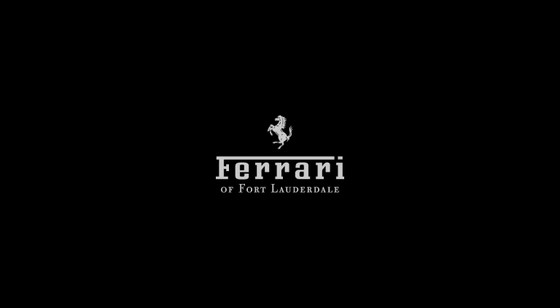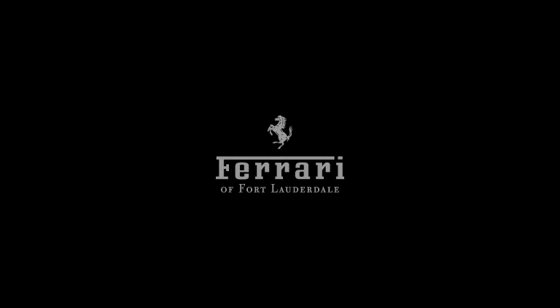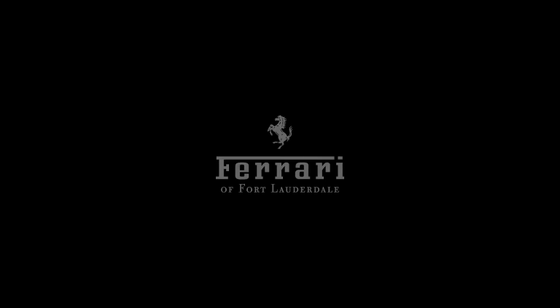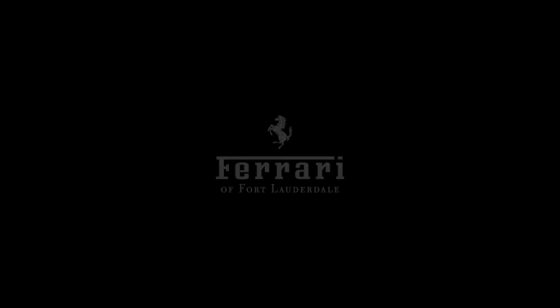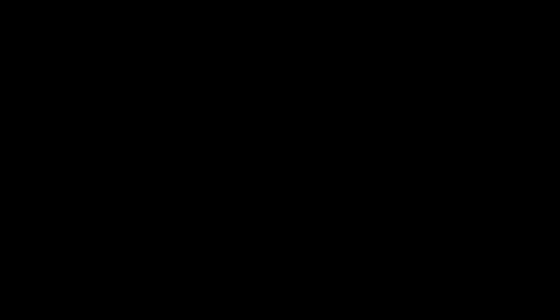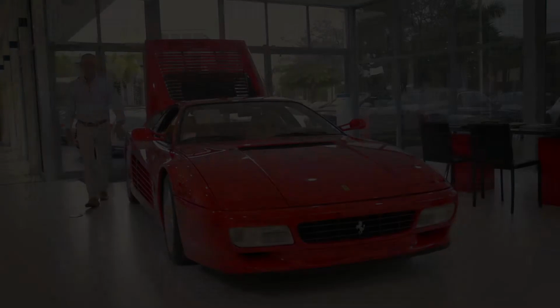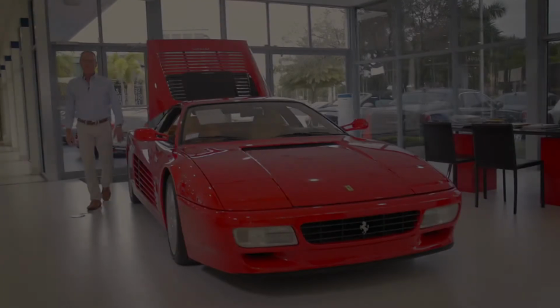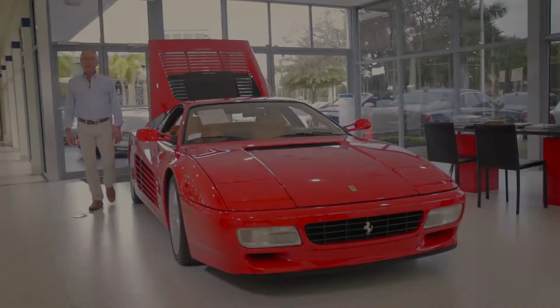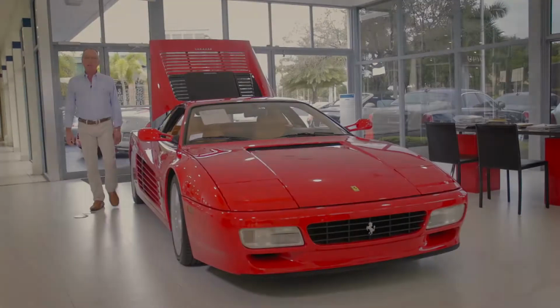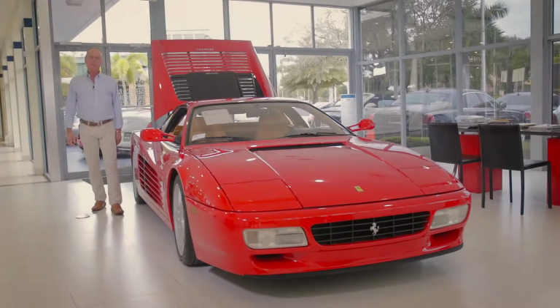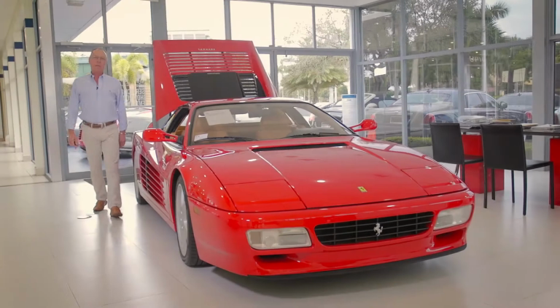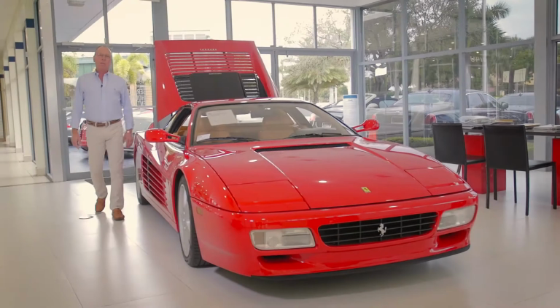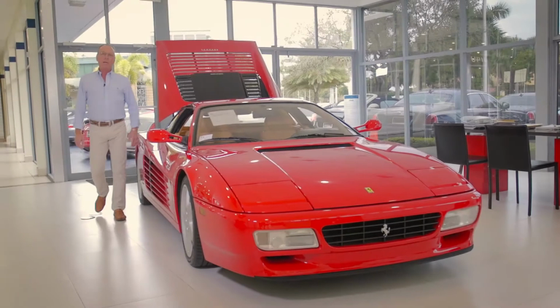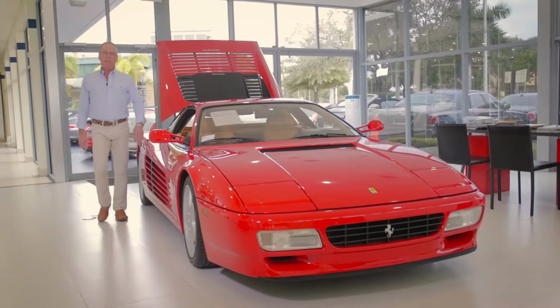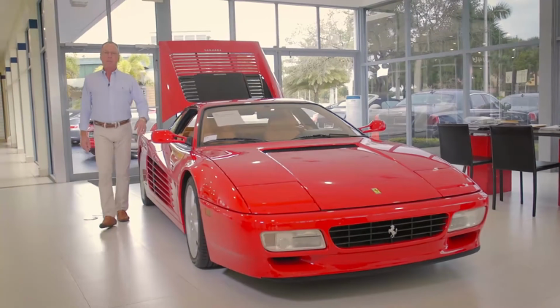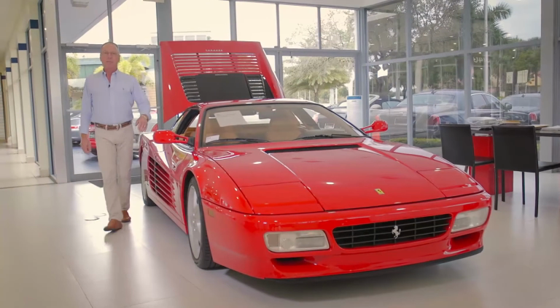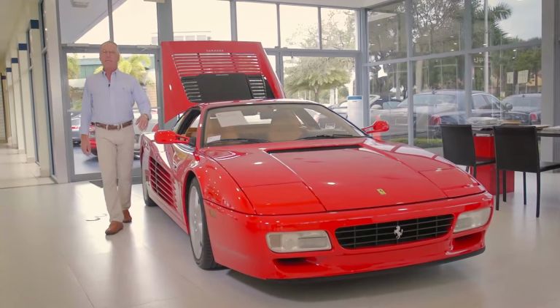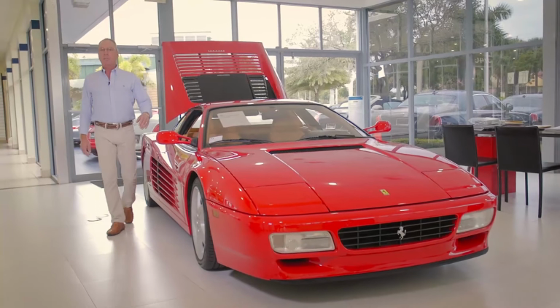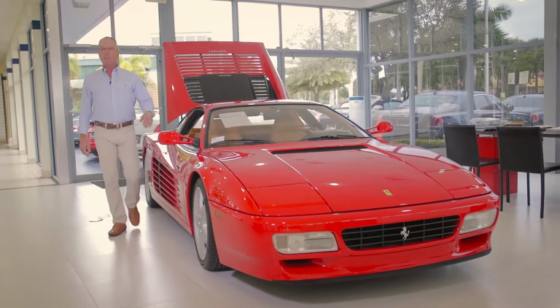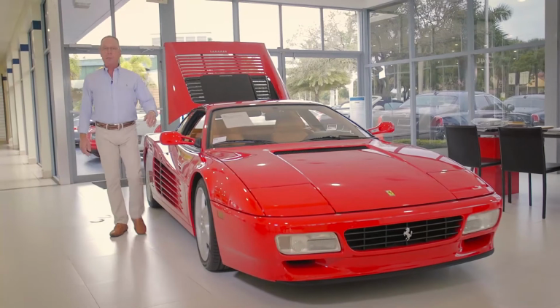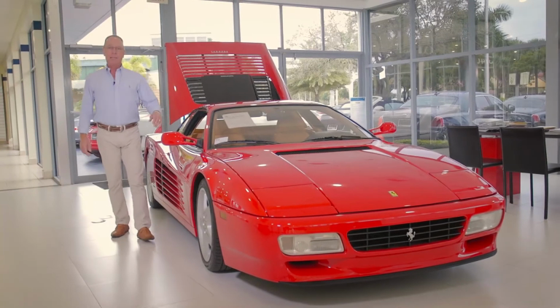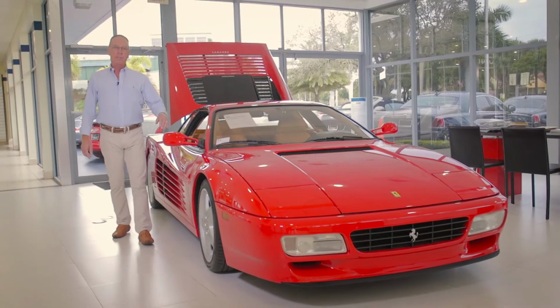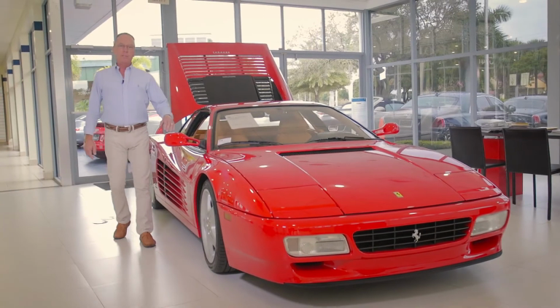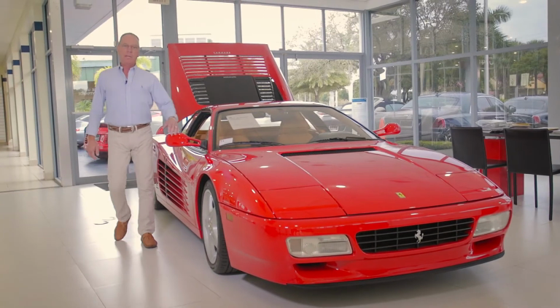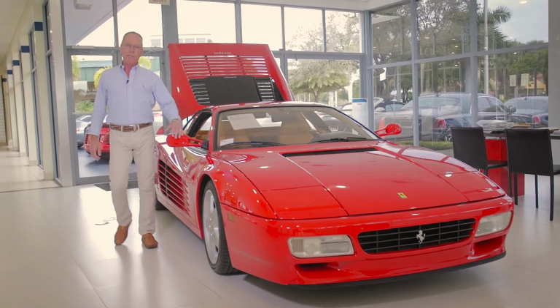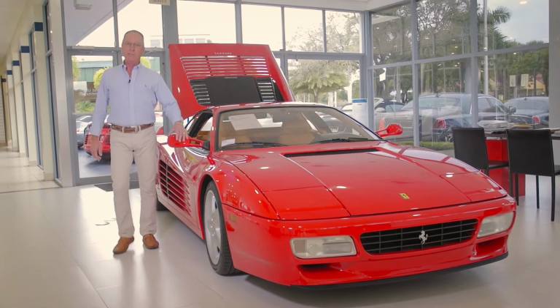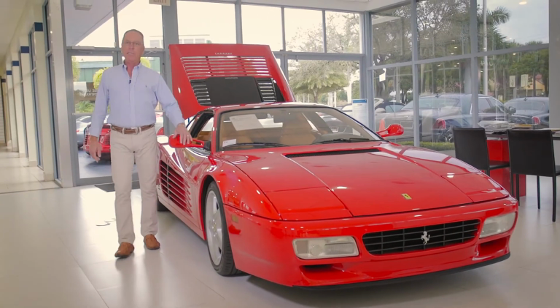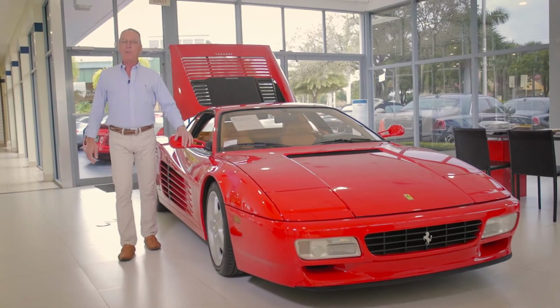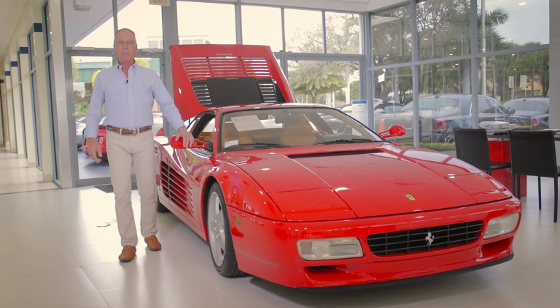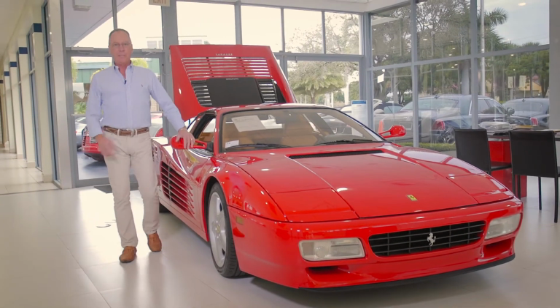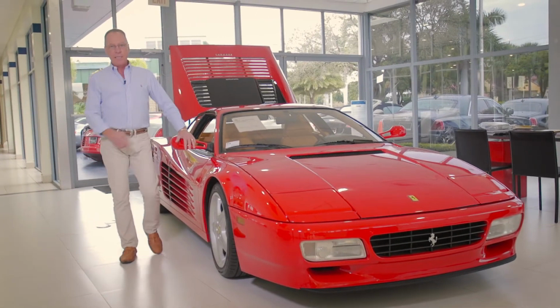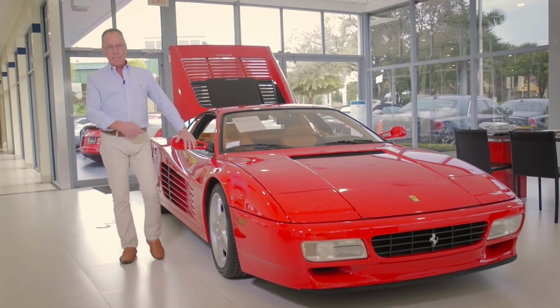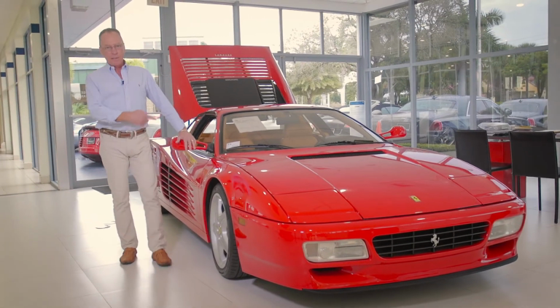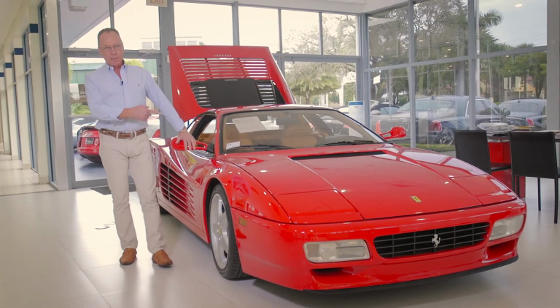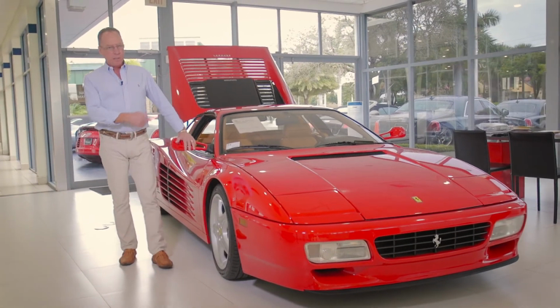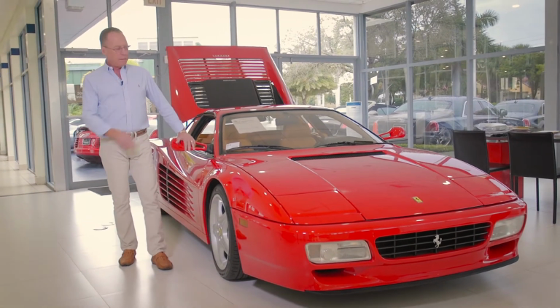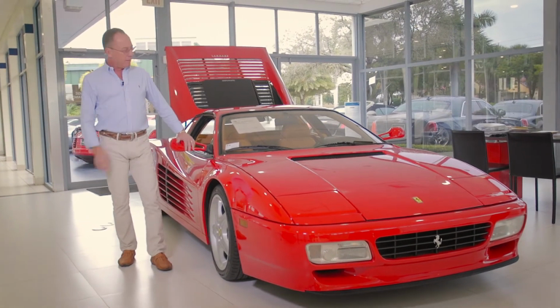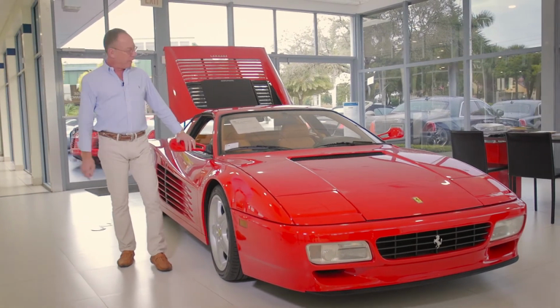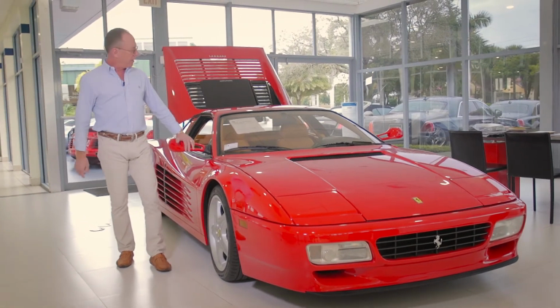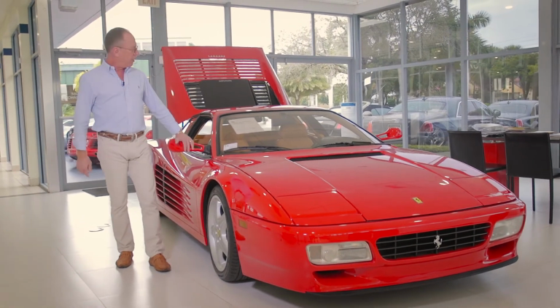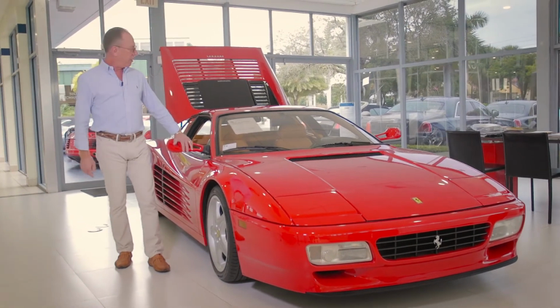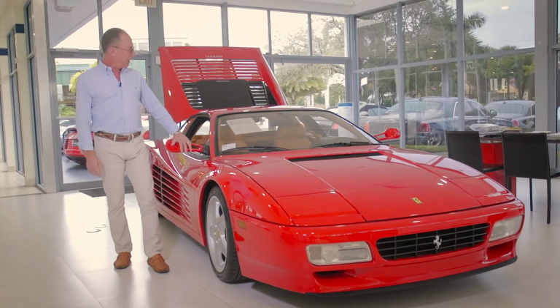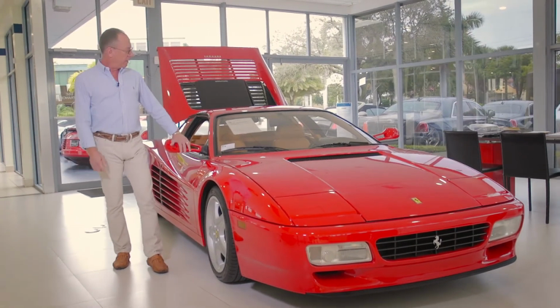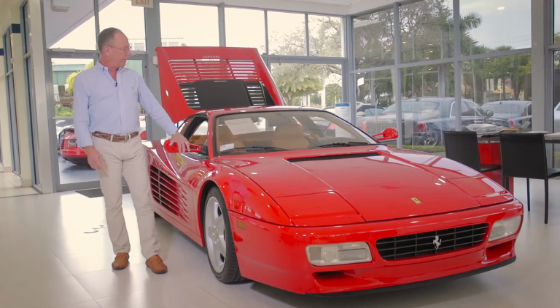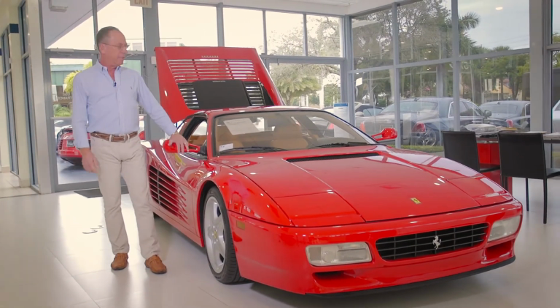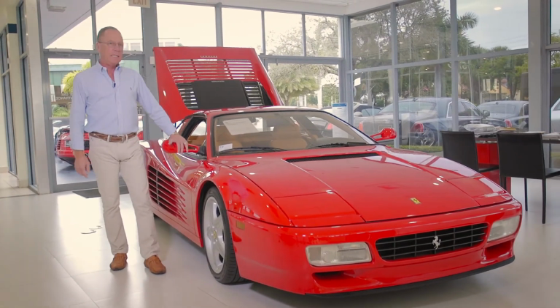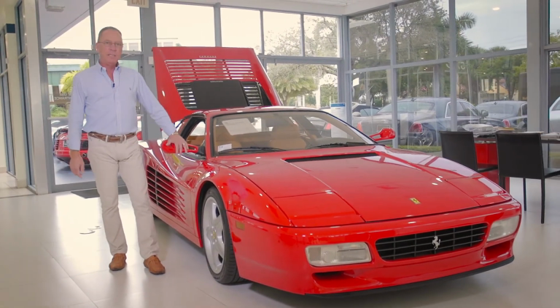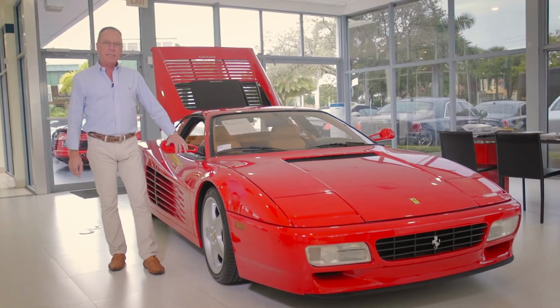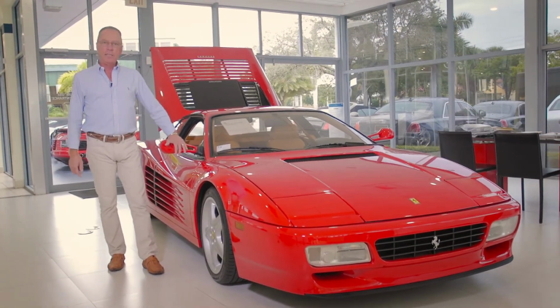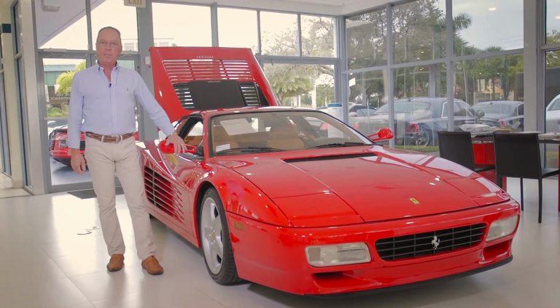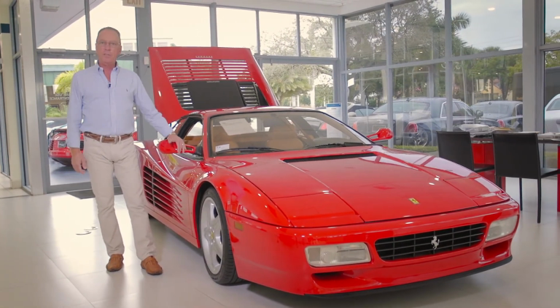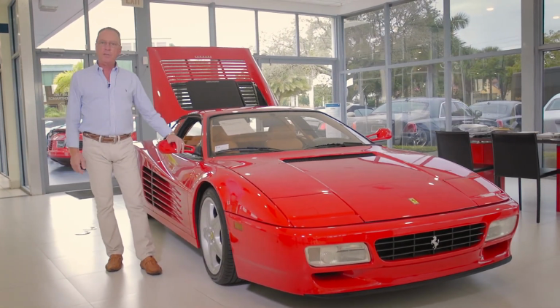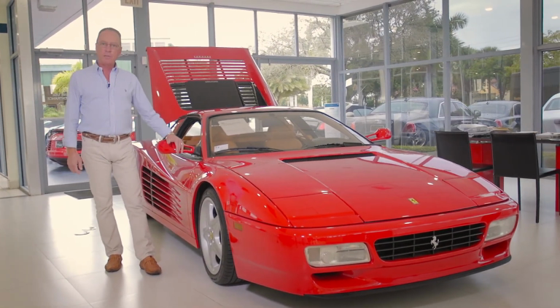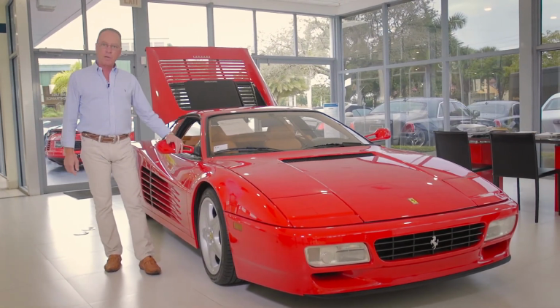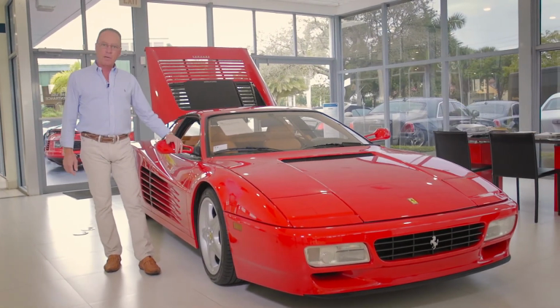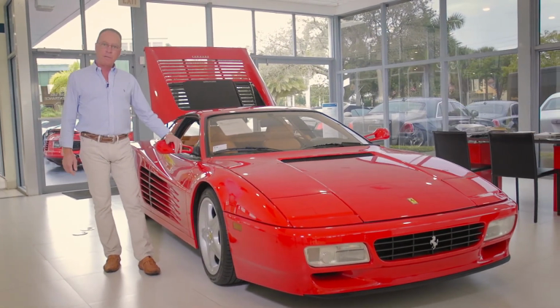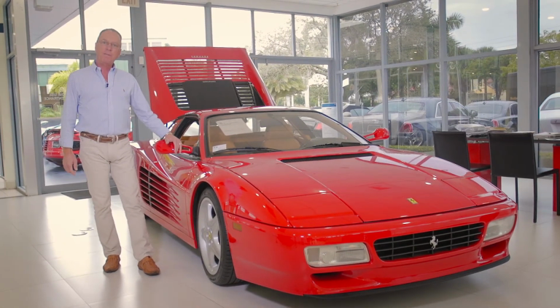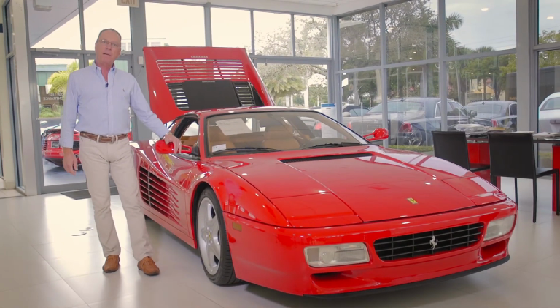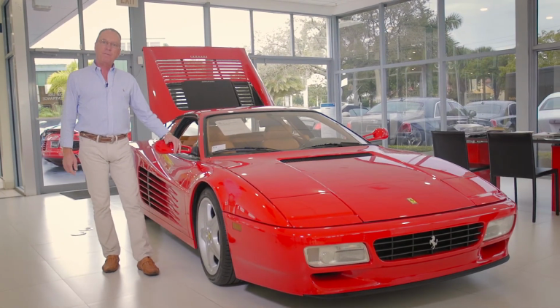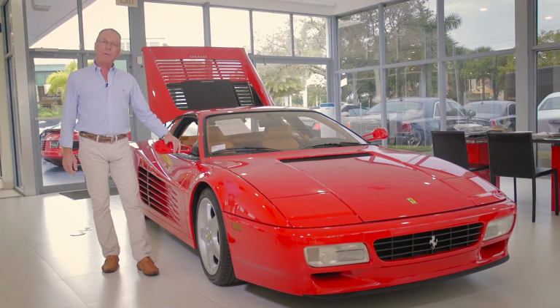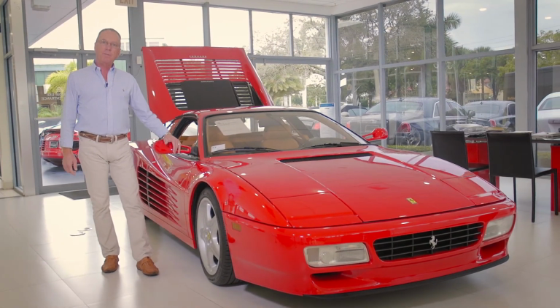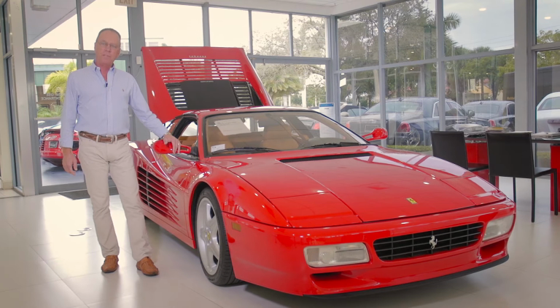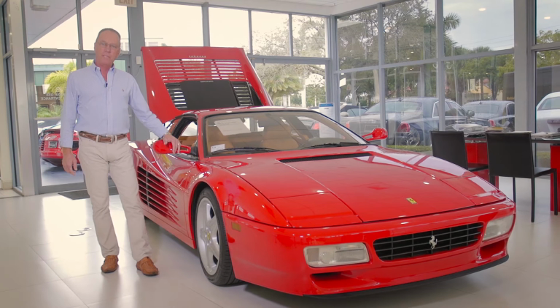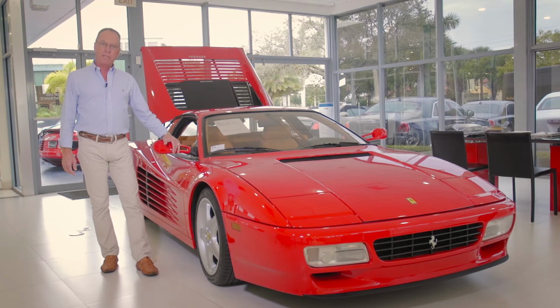Welcome to Ferrari Fort Lauderdale. My name is Ben Corelli. Today we're going to be taking a look at this iconic 1992 Ferrari 512 TR.